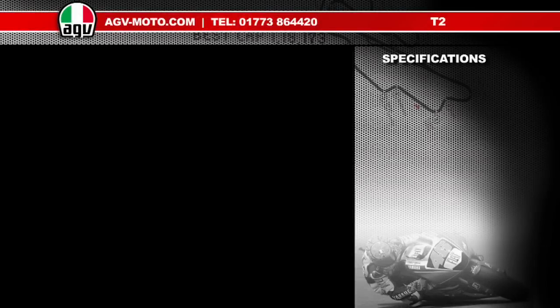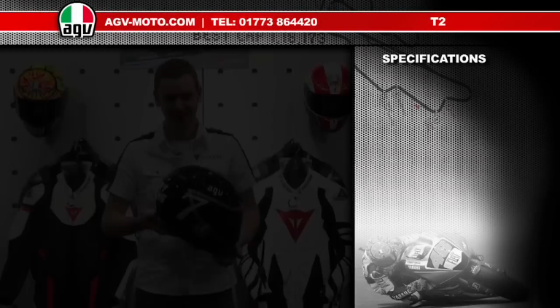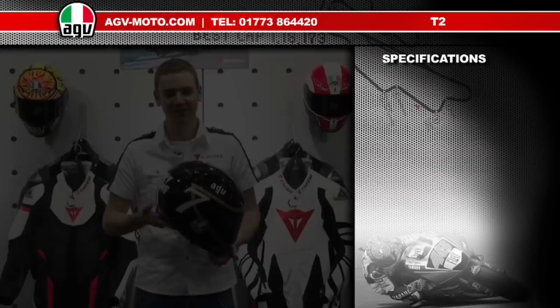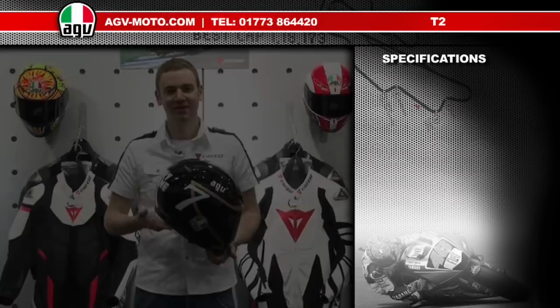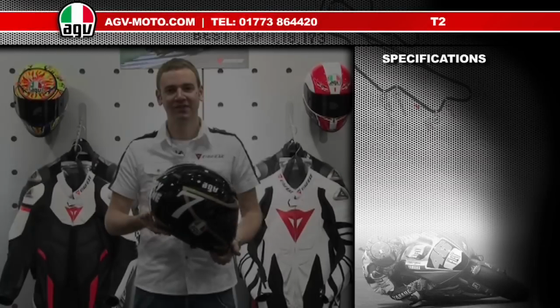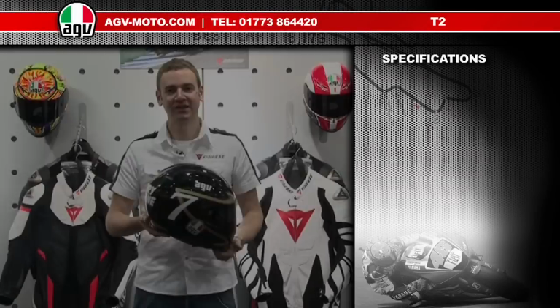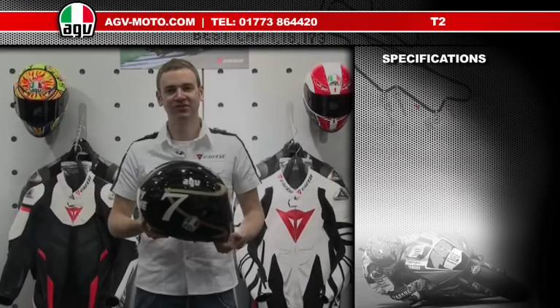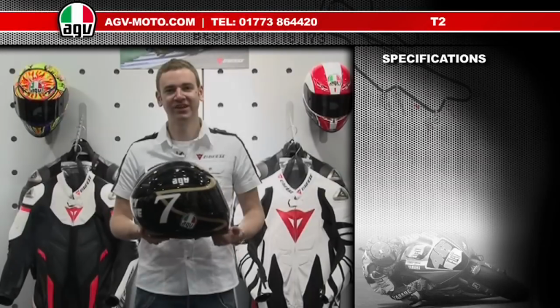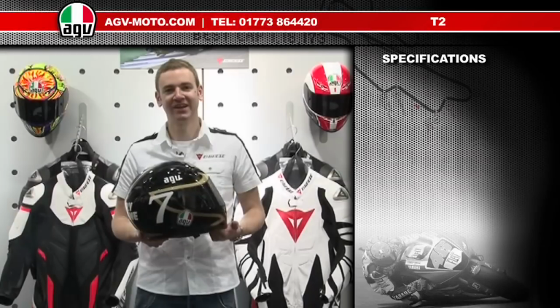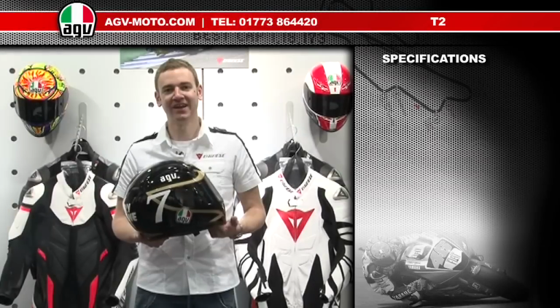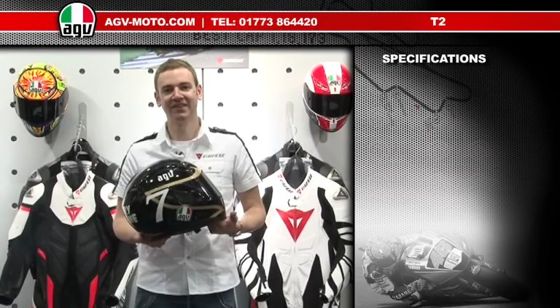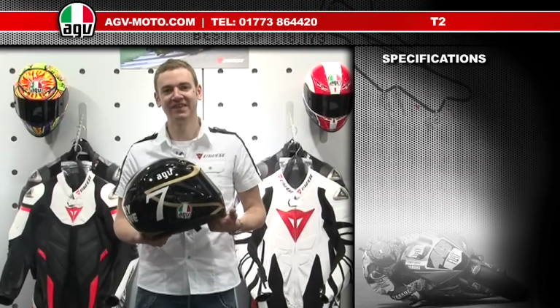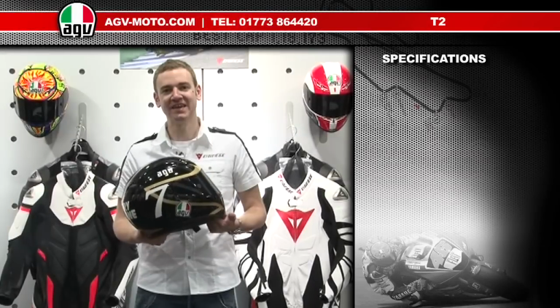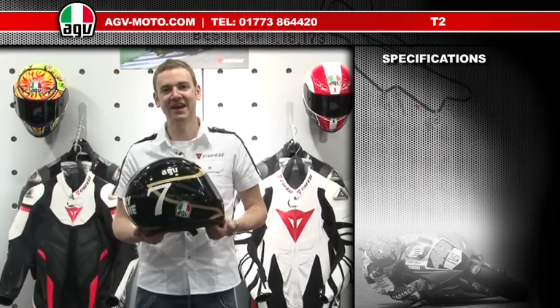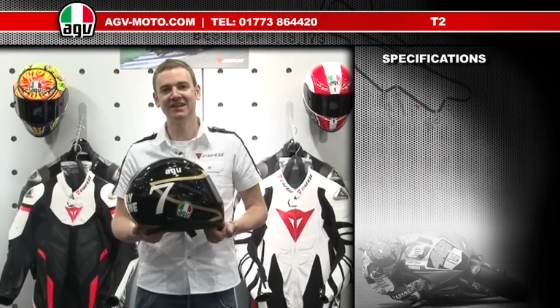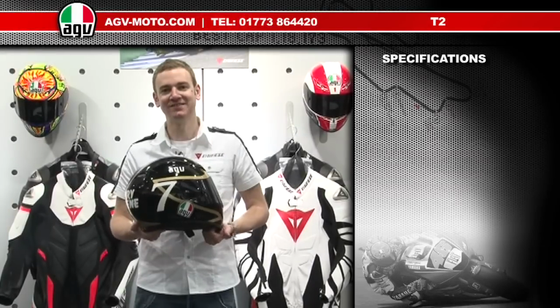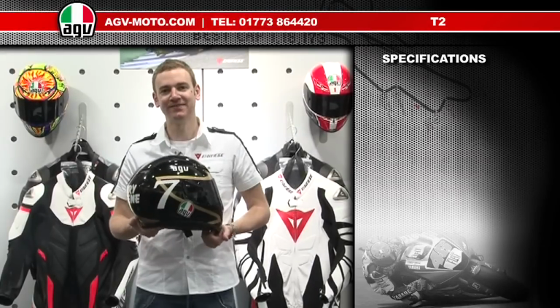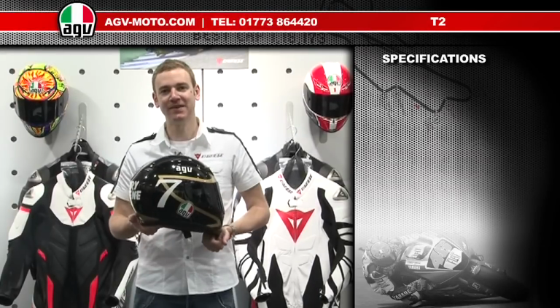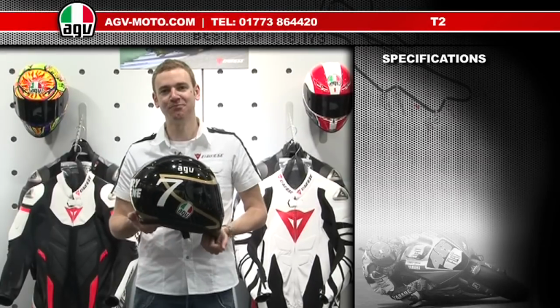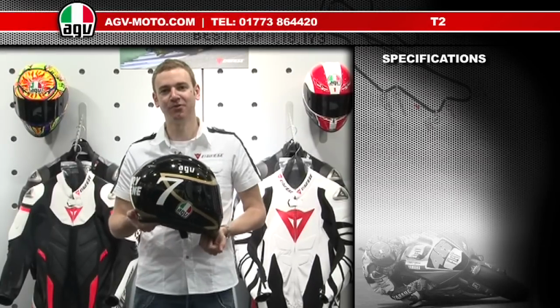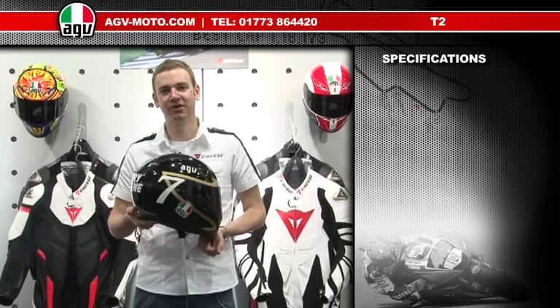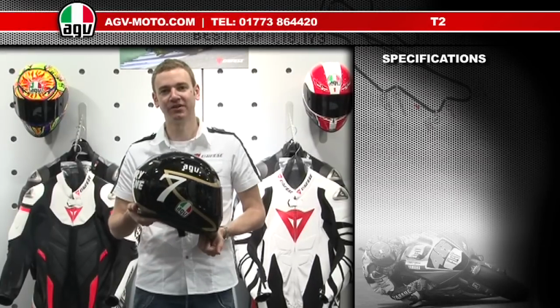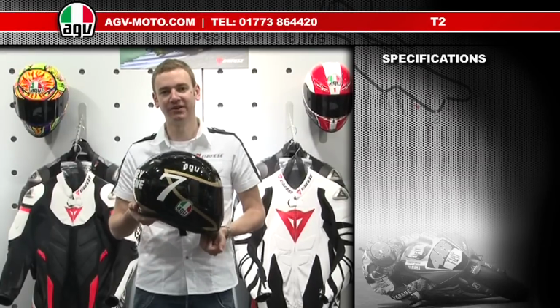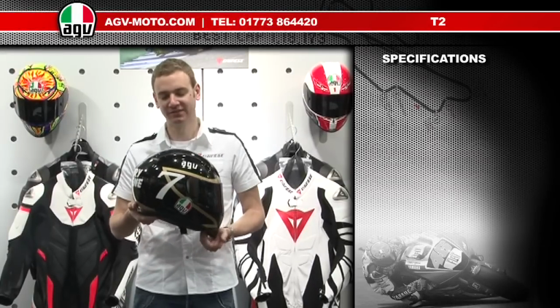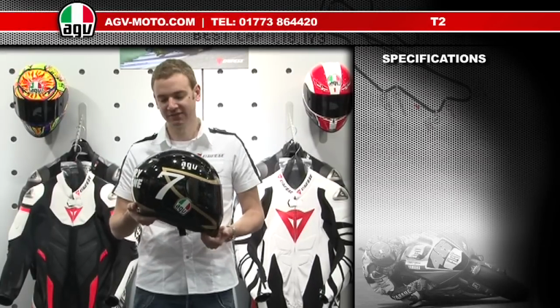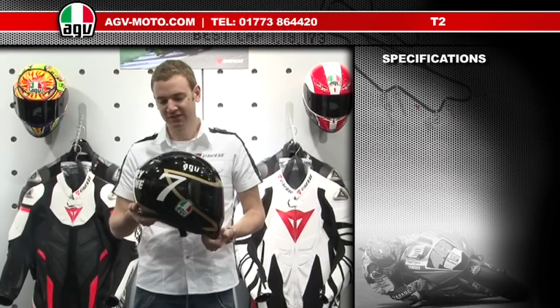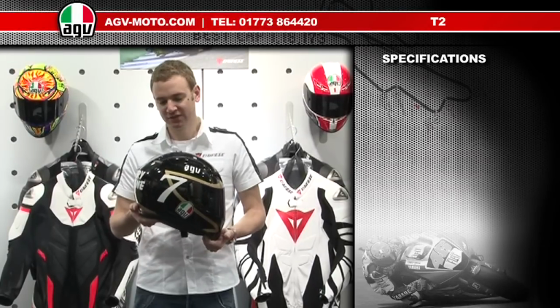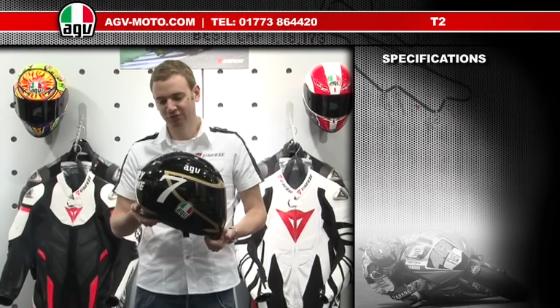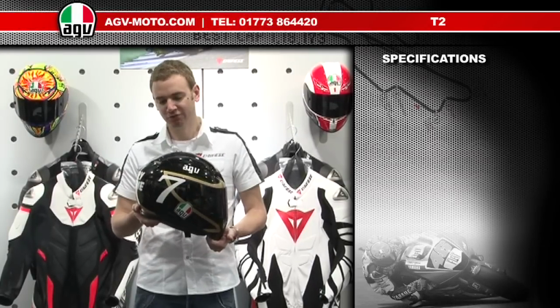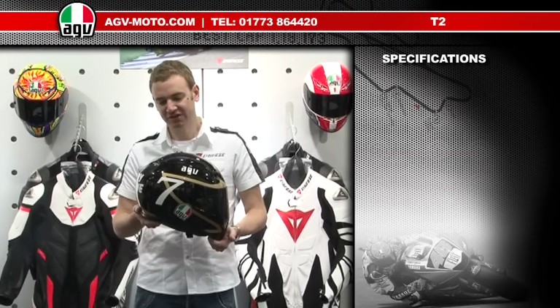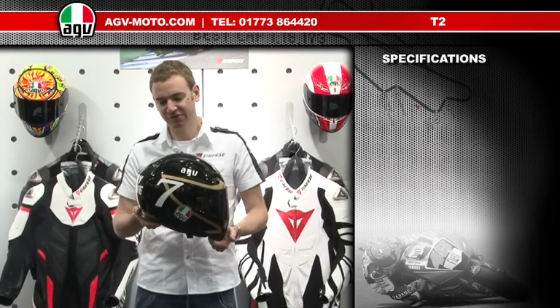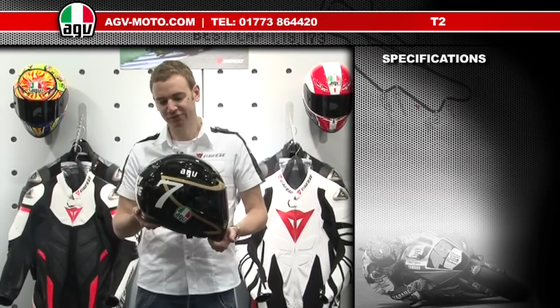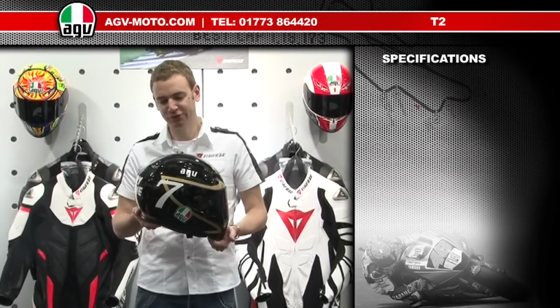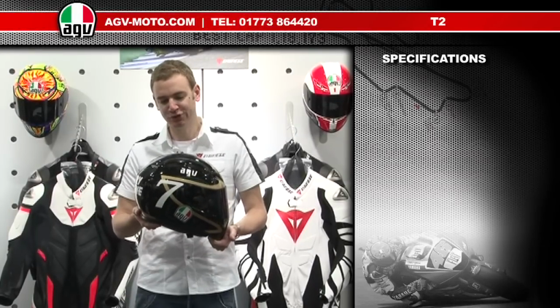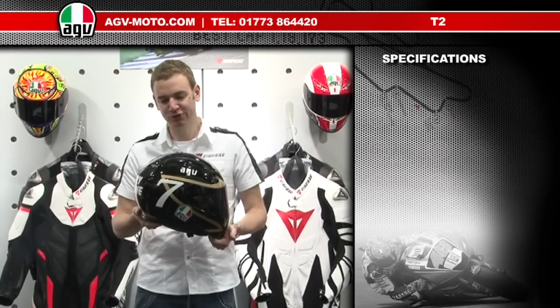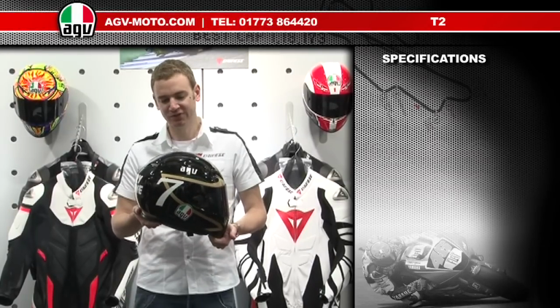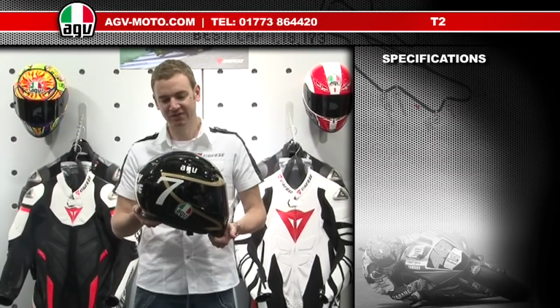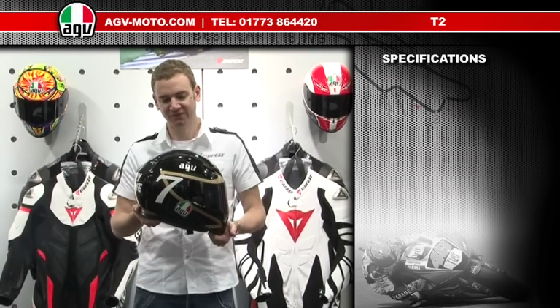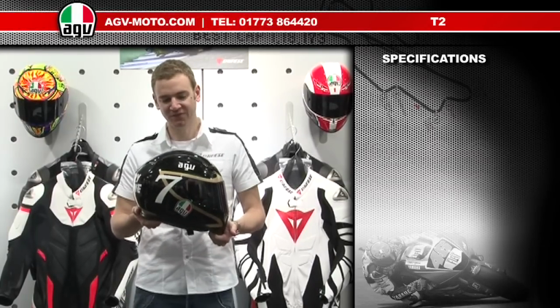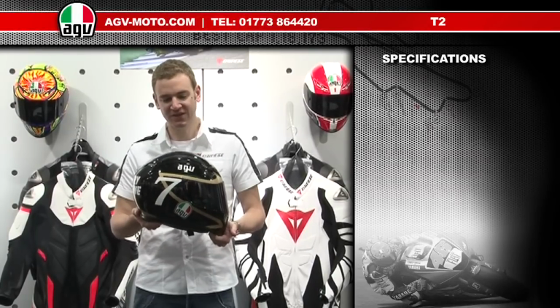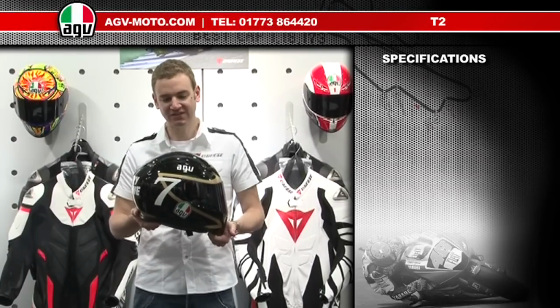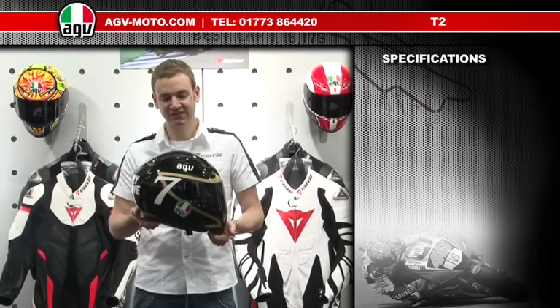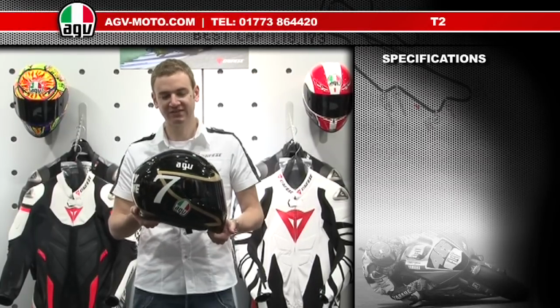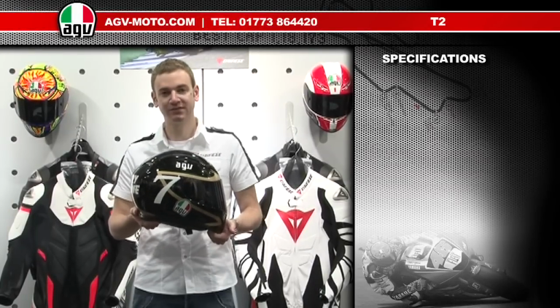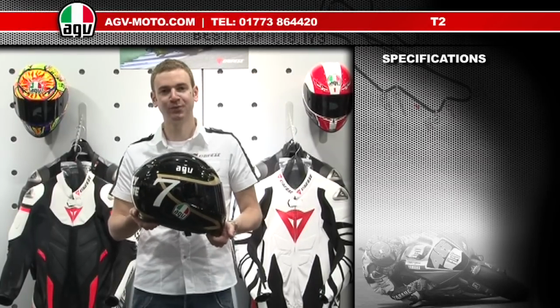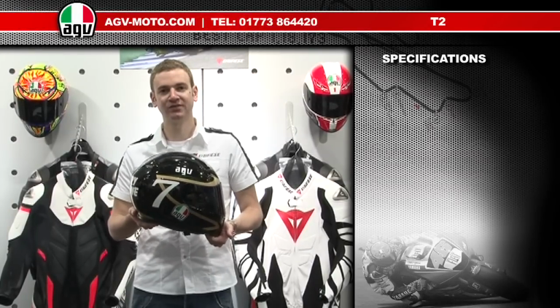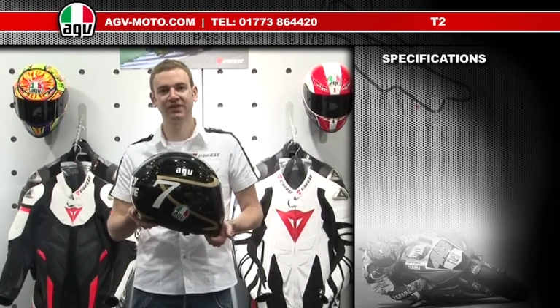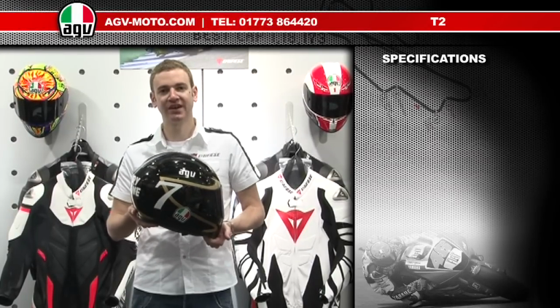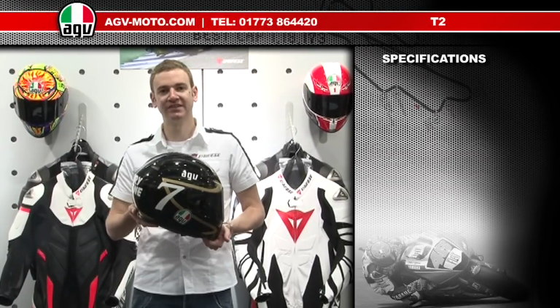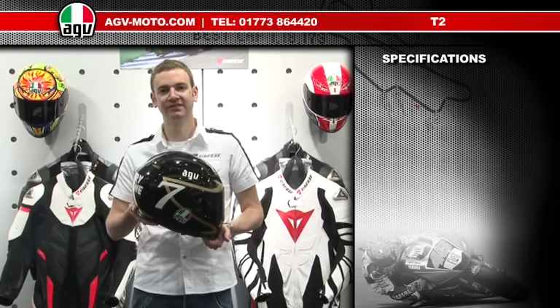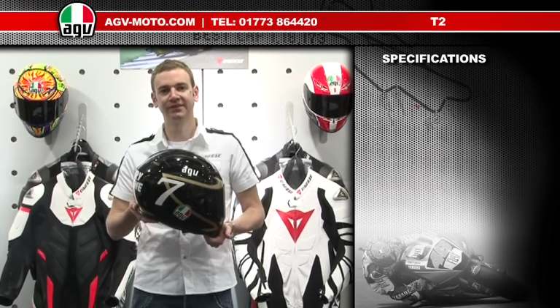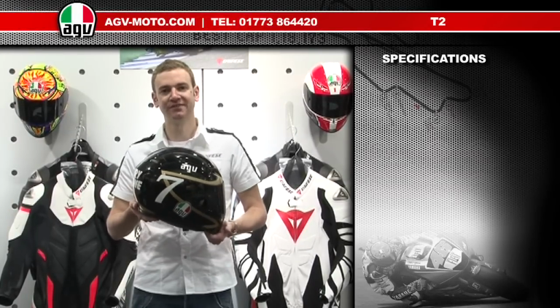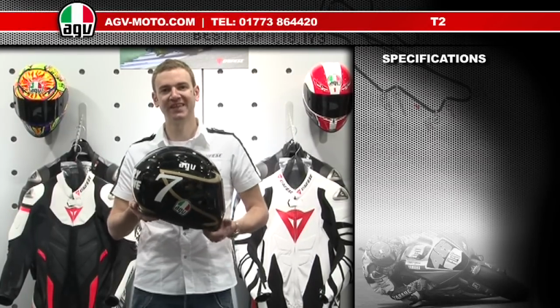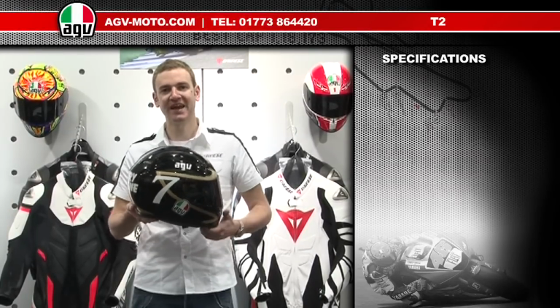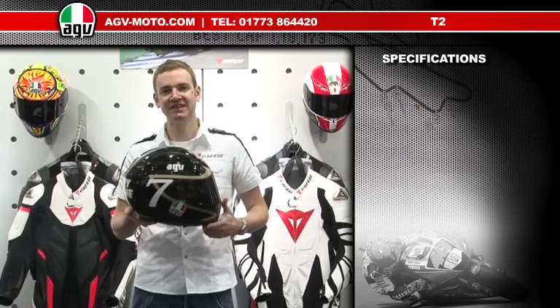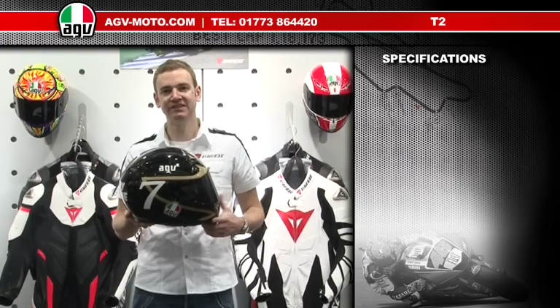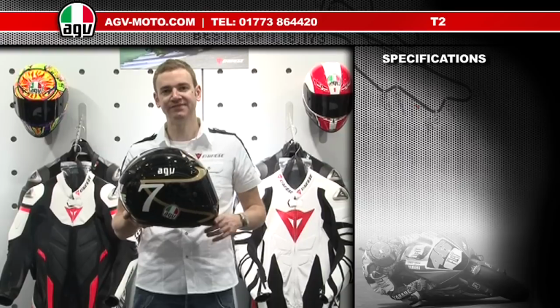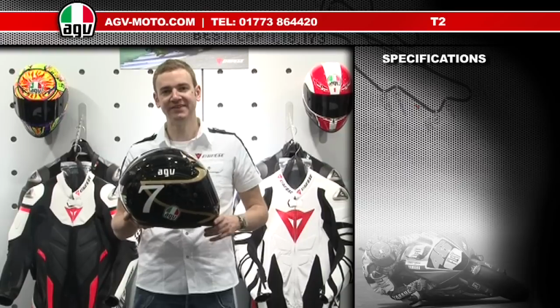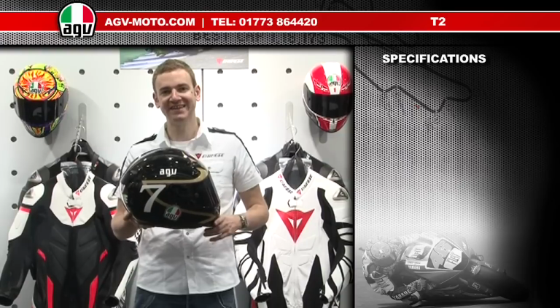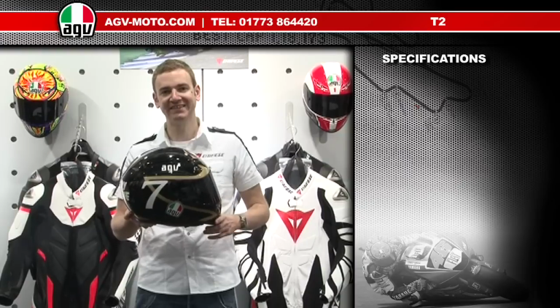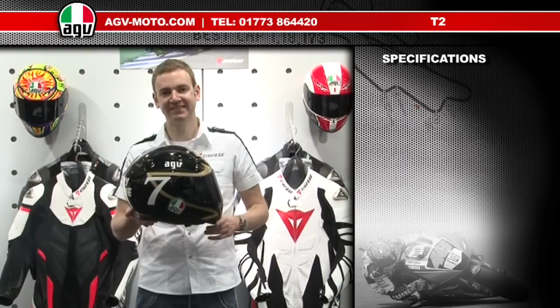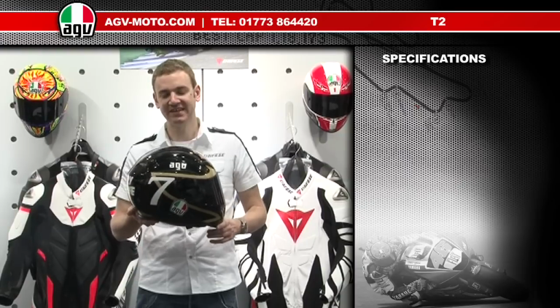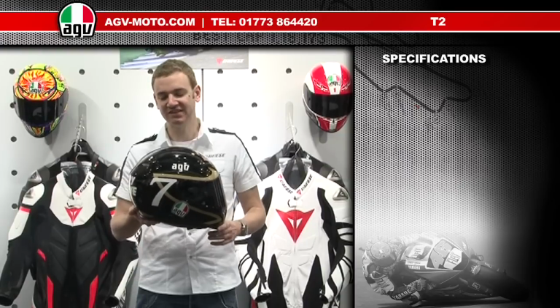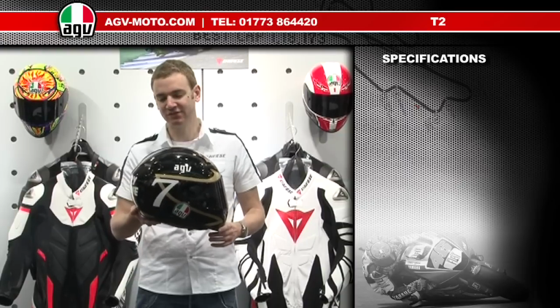Thanks for checking out the AGV product guide. We'll run you through the features and specifications of the AGV T2.